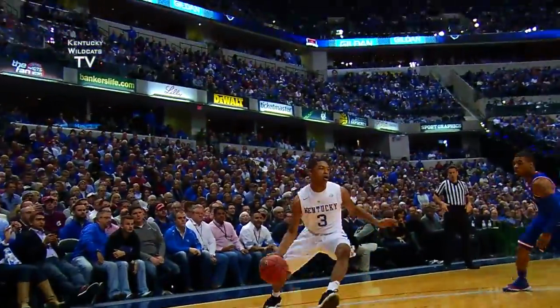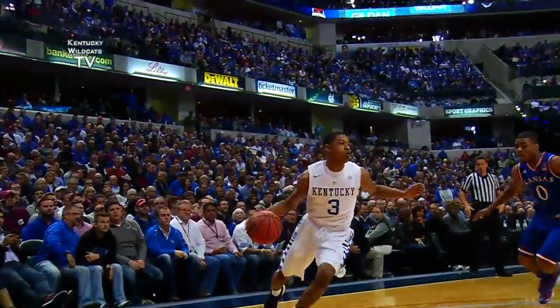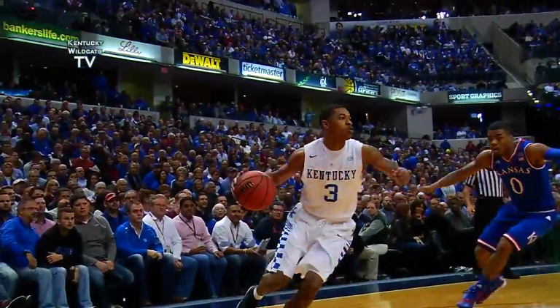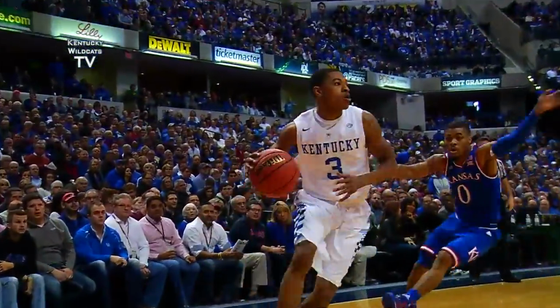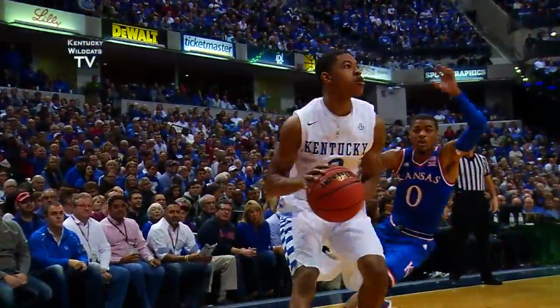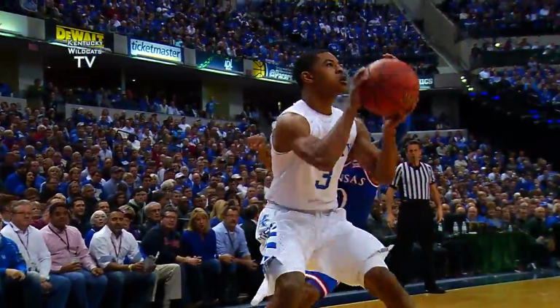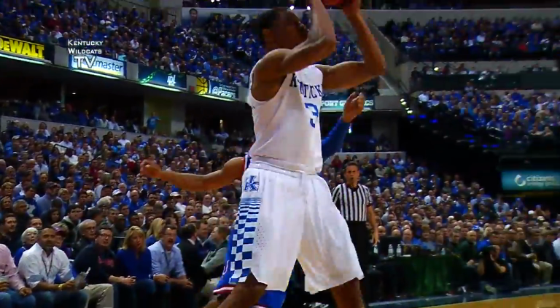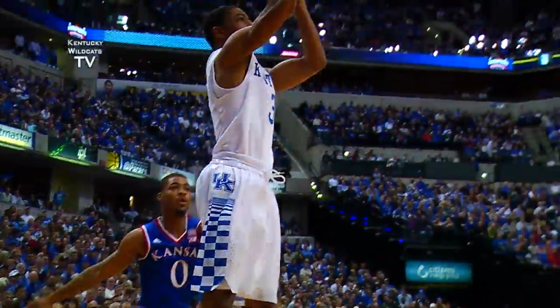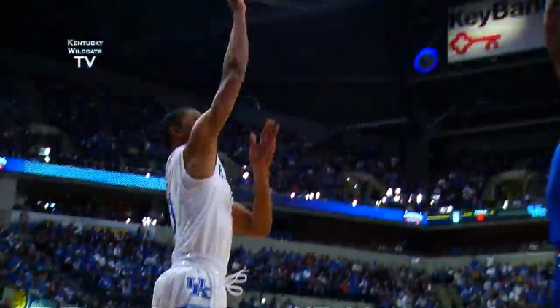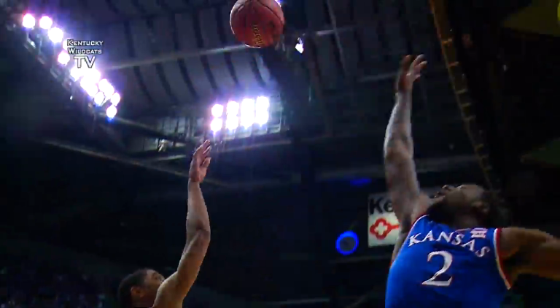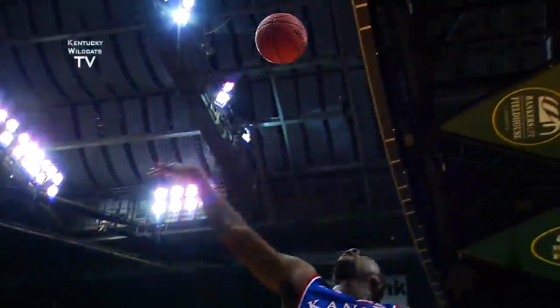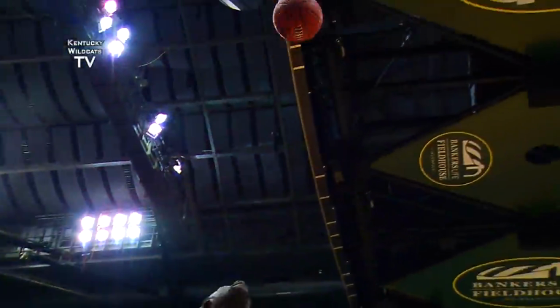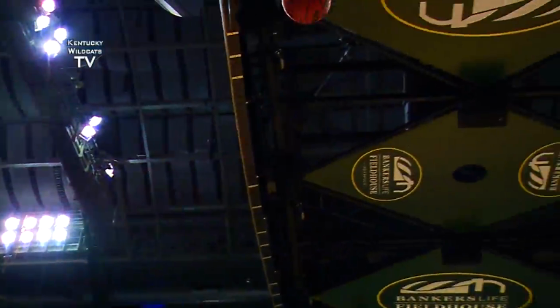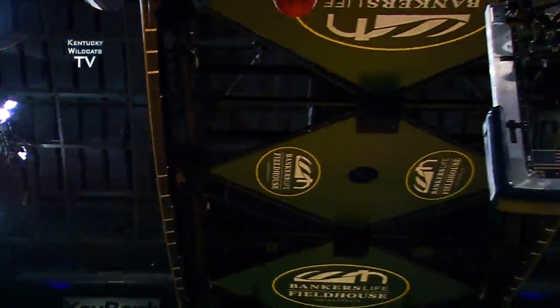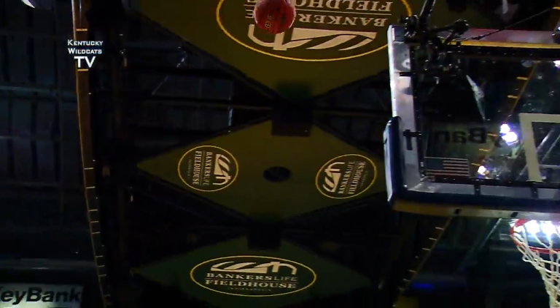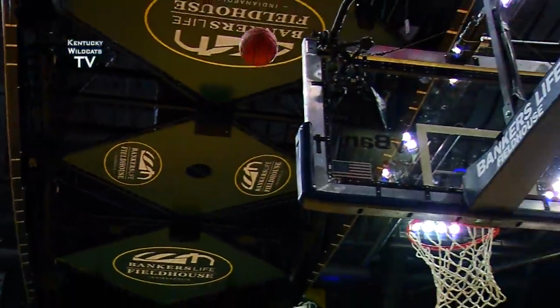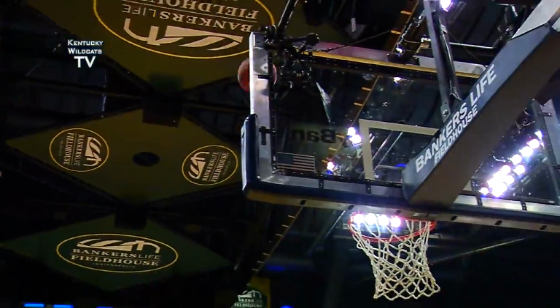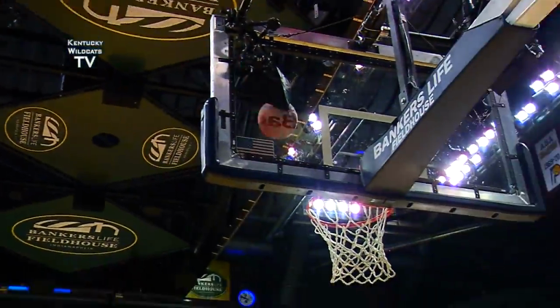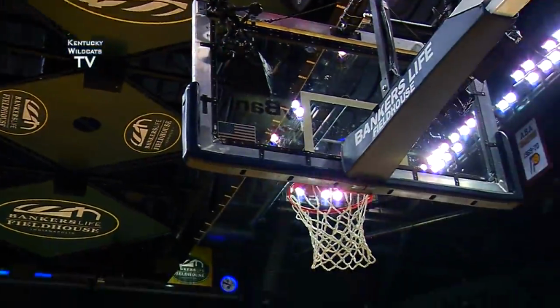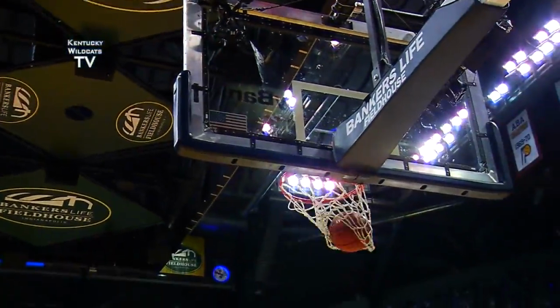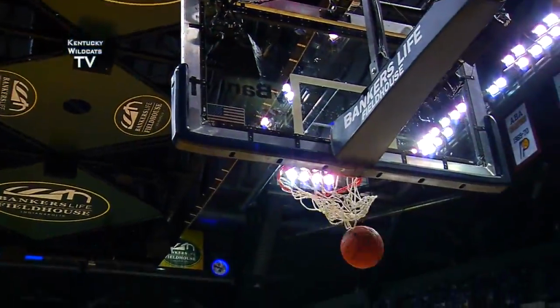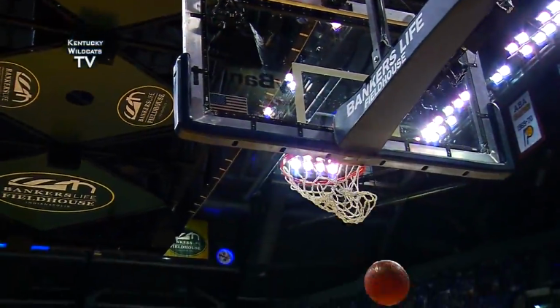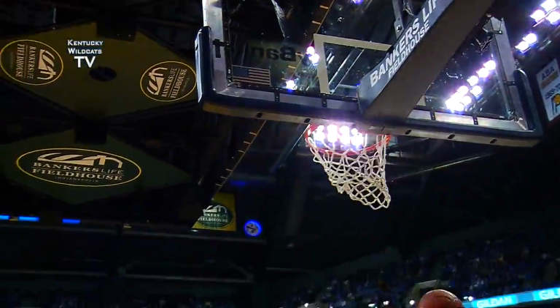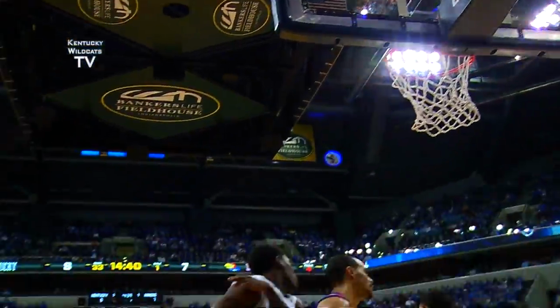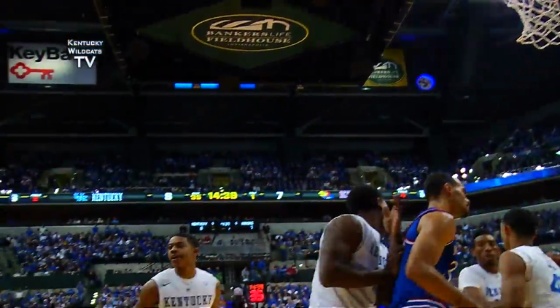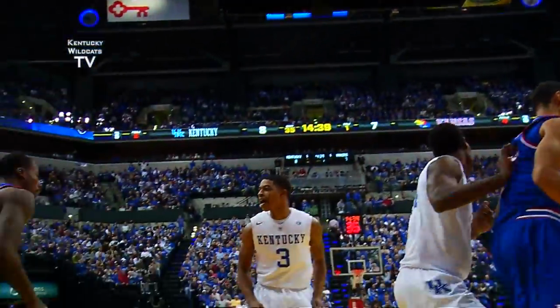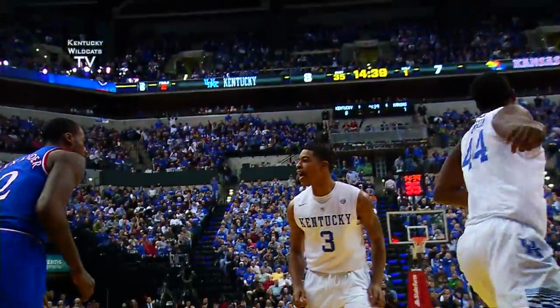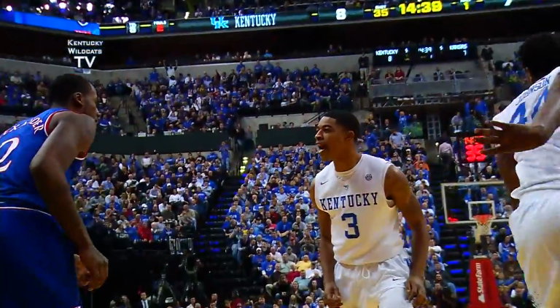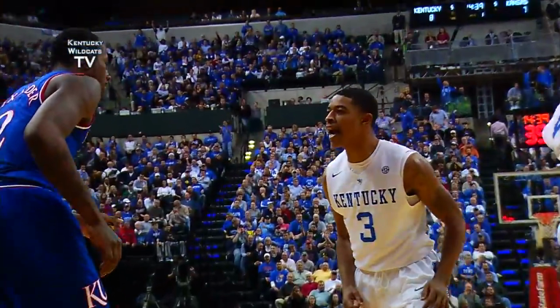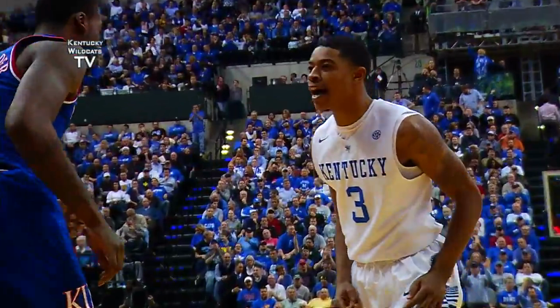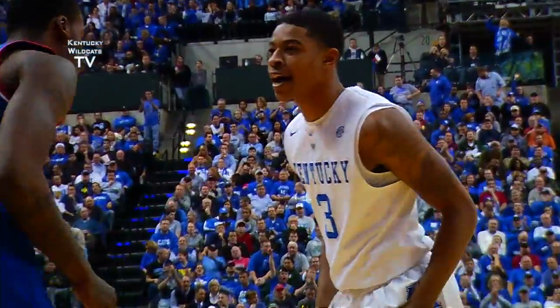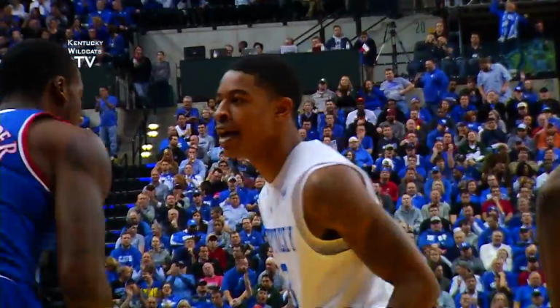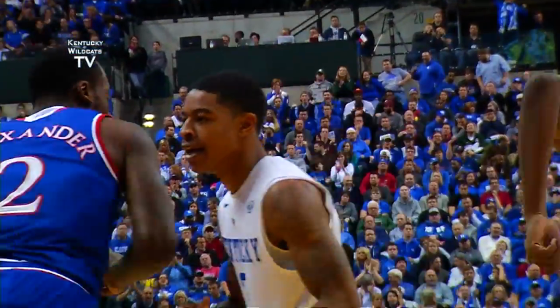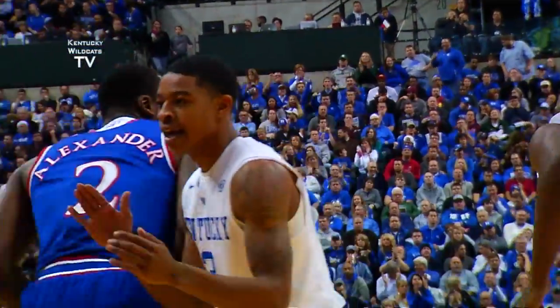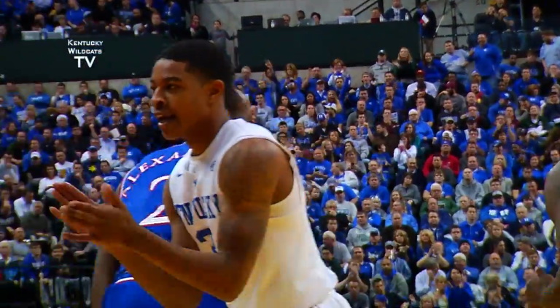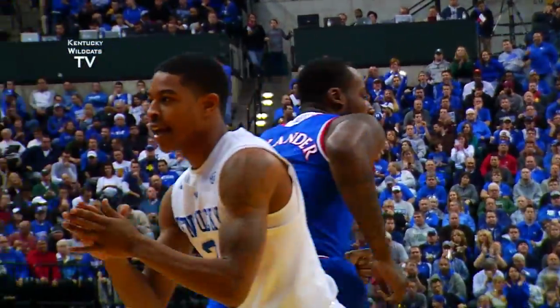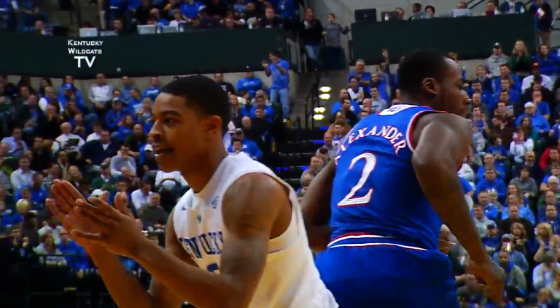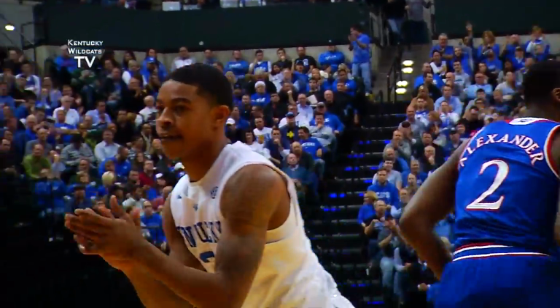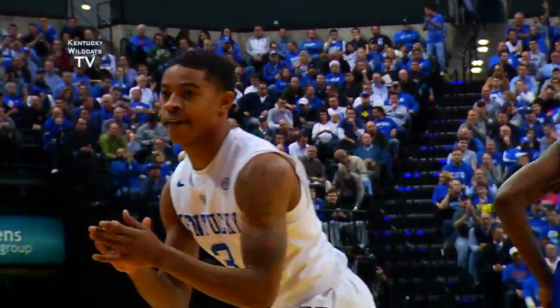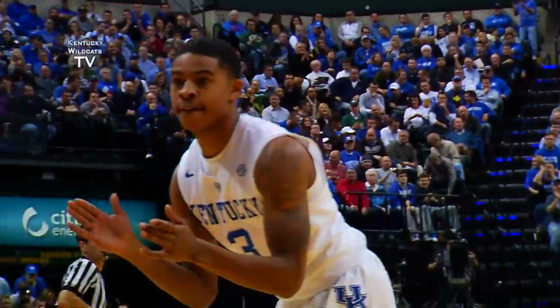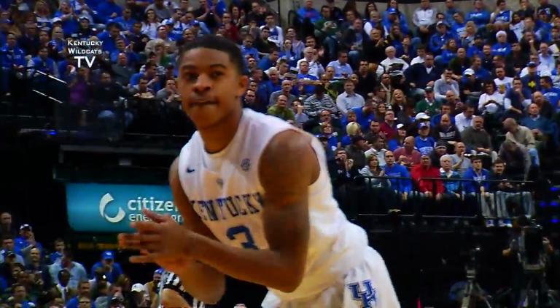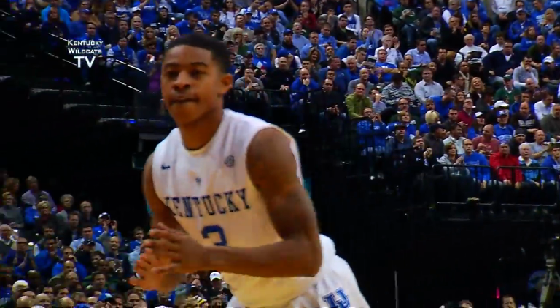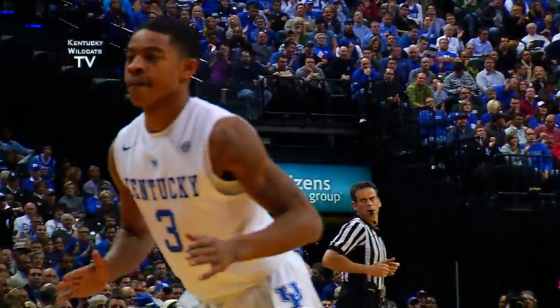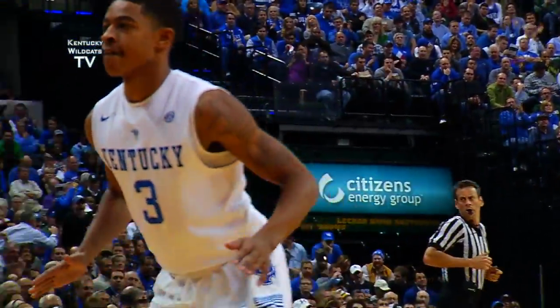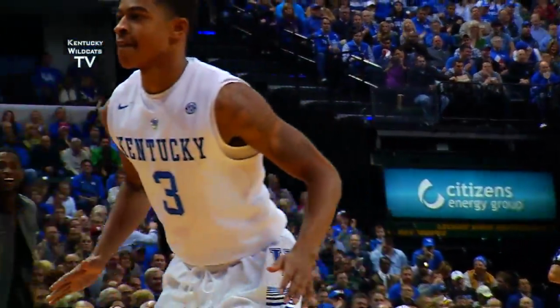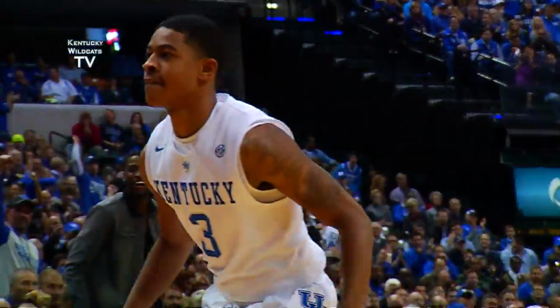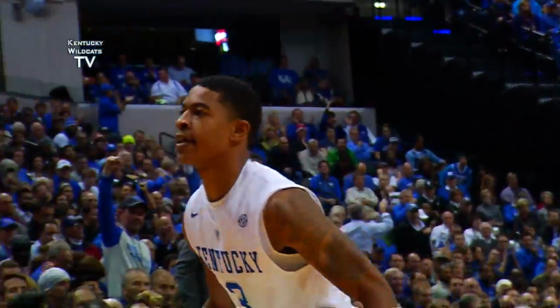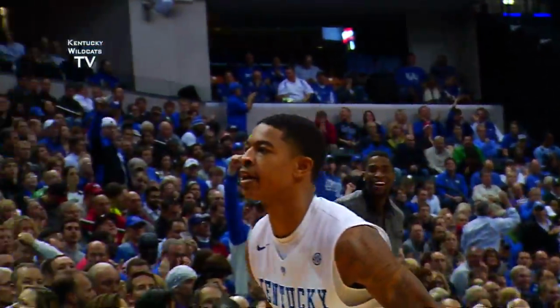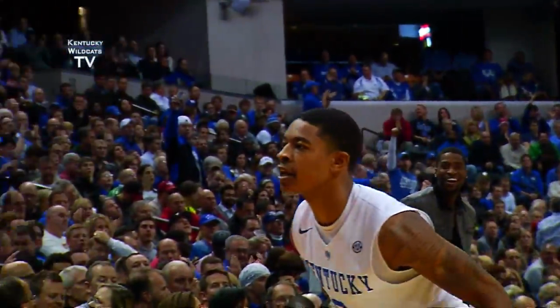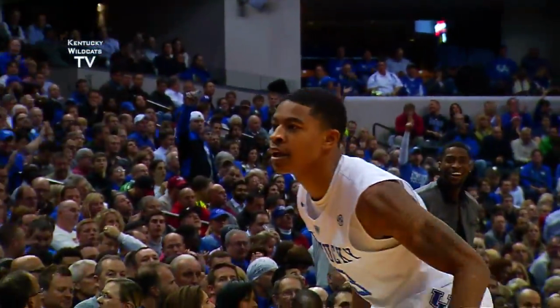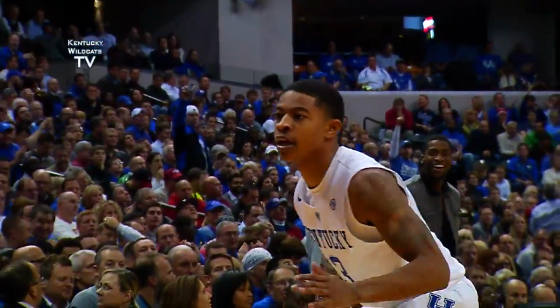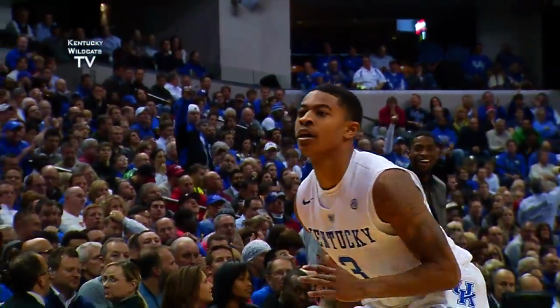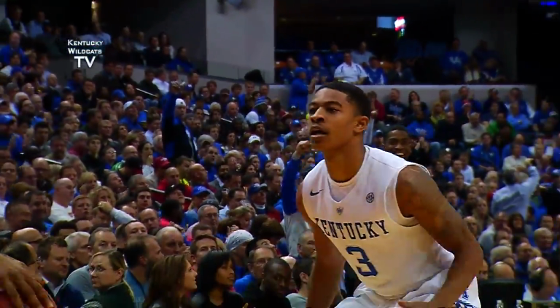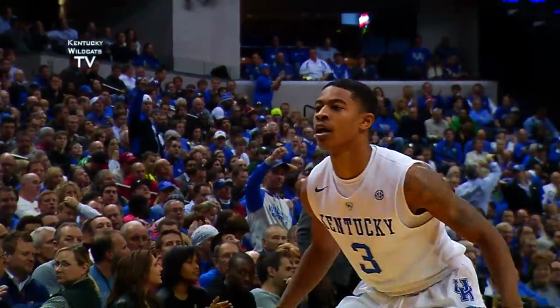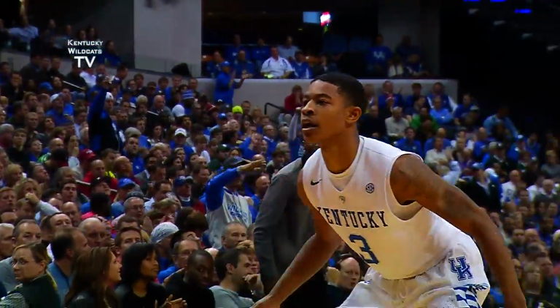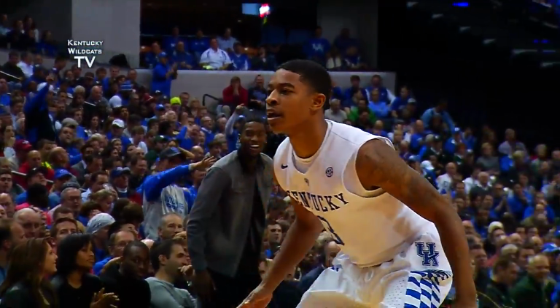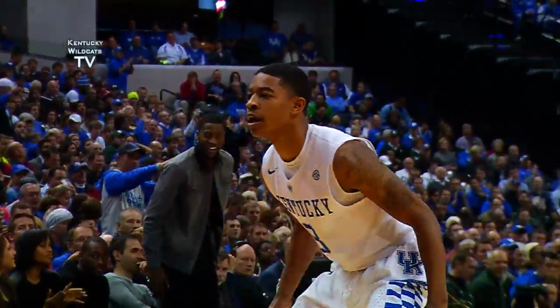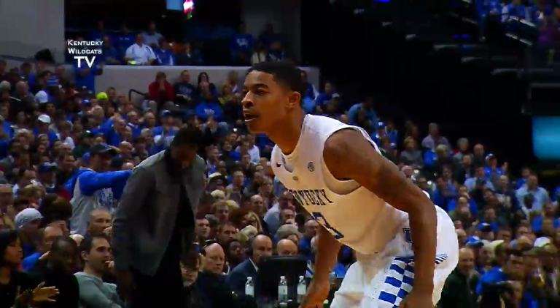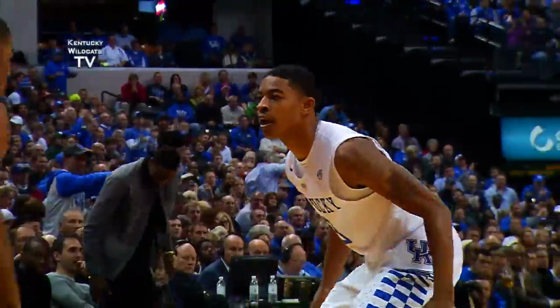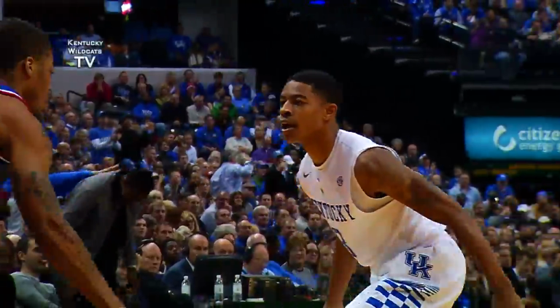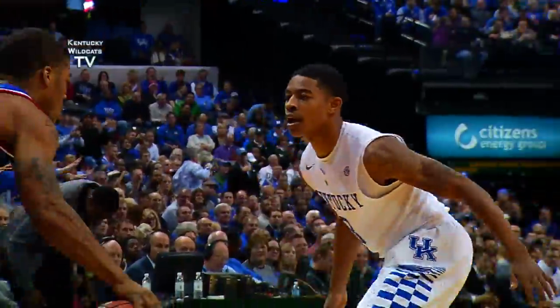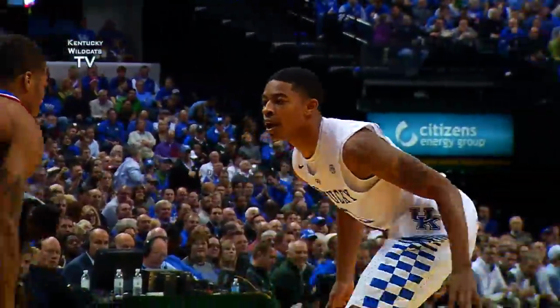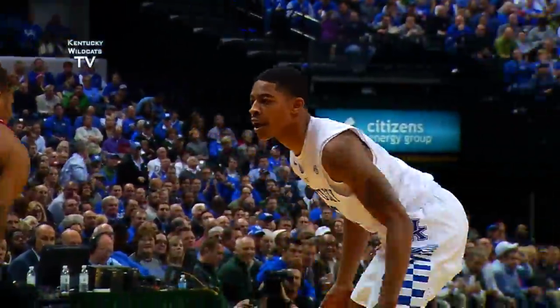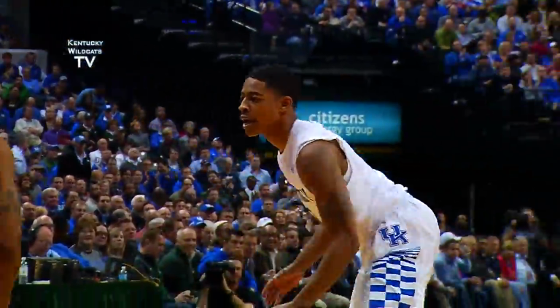Comes into Euless, drives right baseline, ten-footer — good. That's the way to get yourself started, young fella.